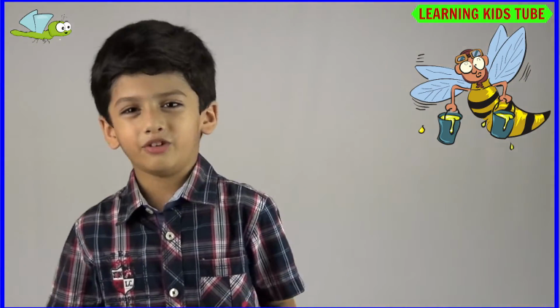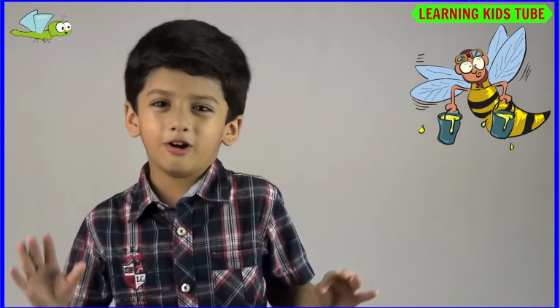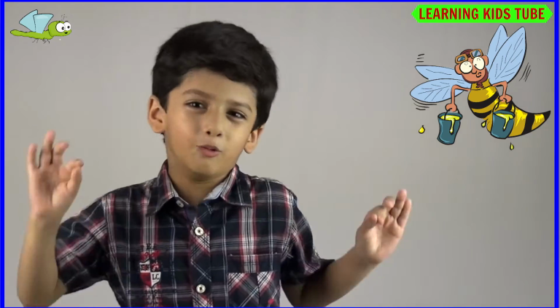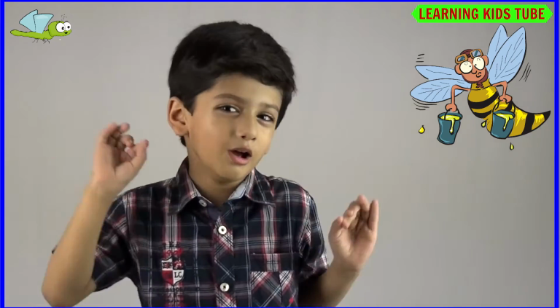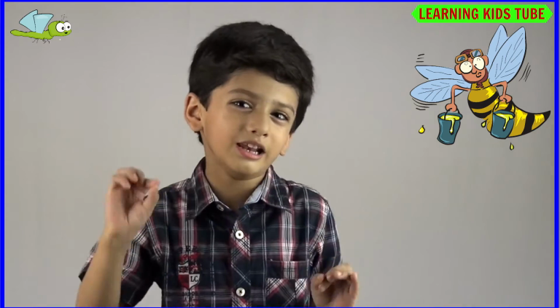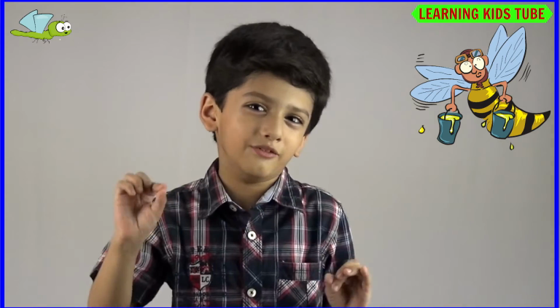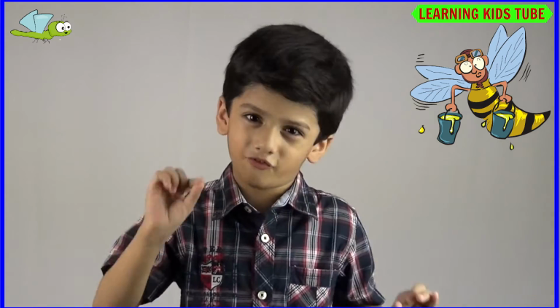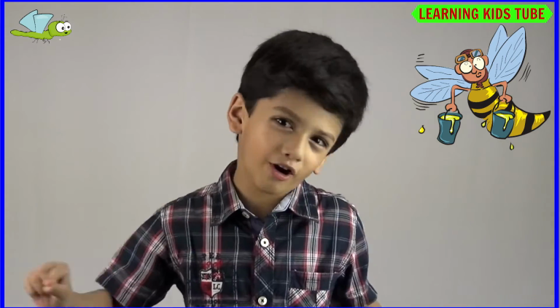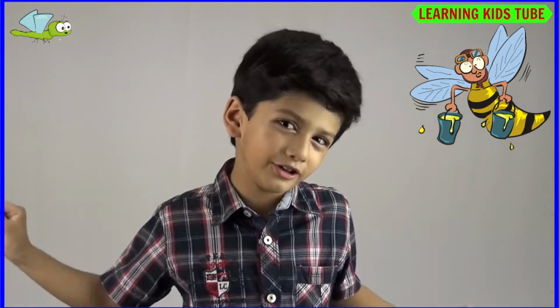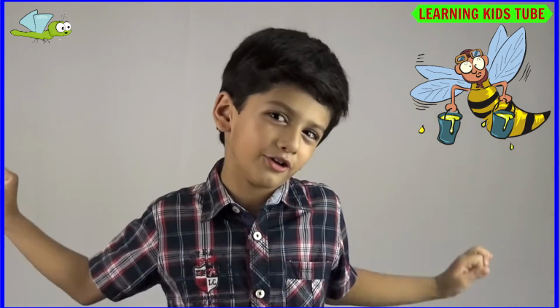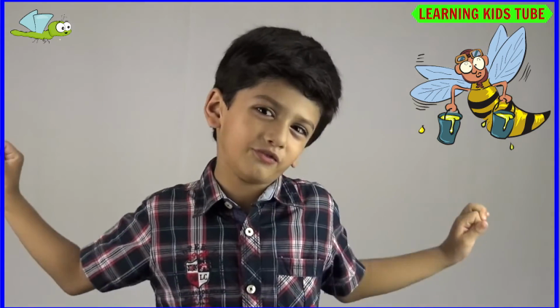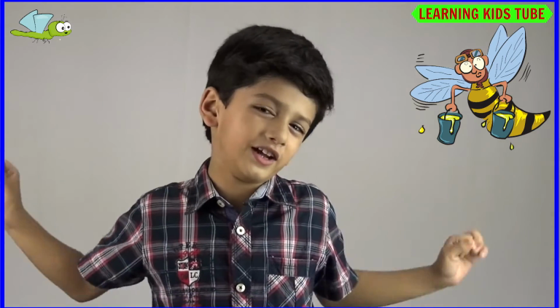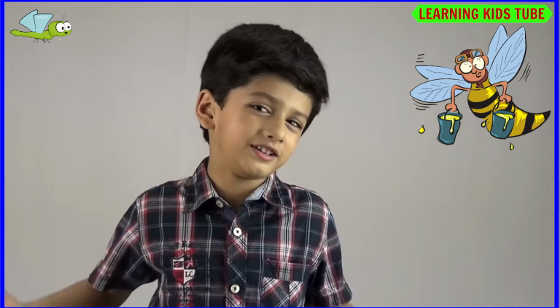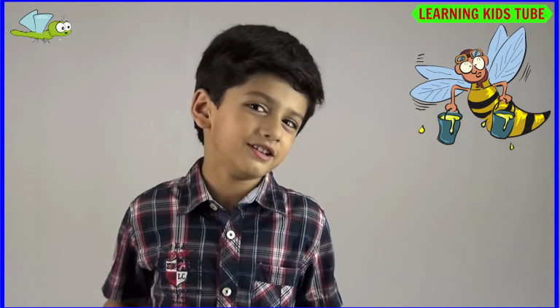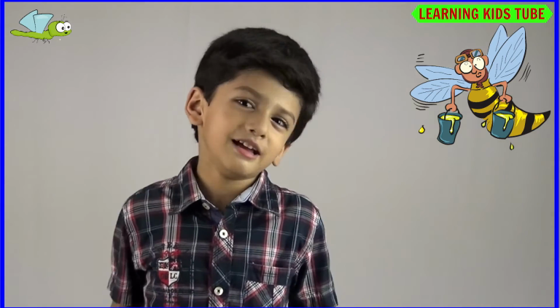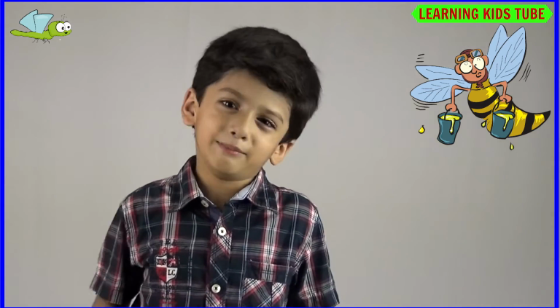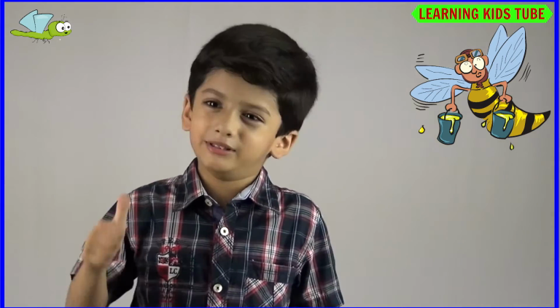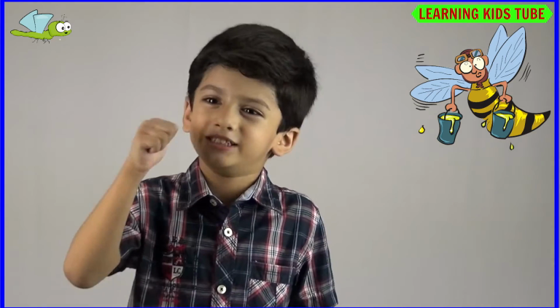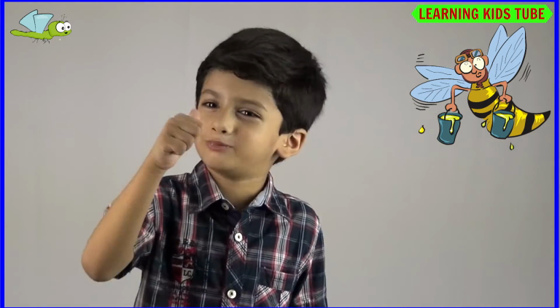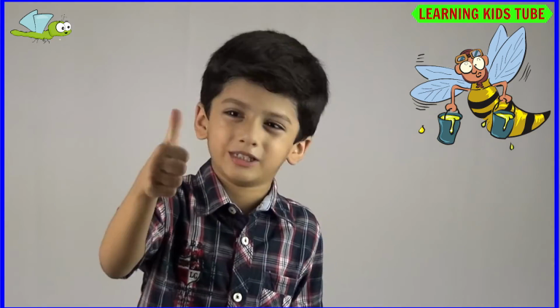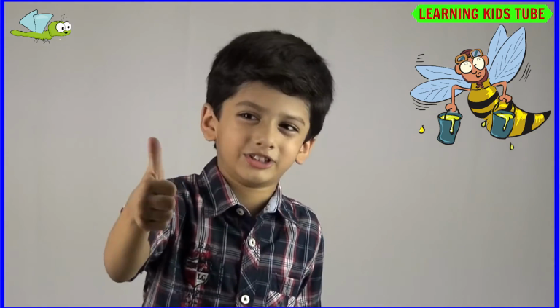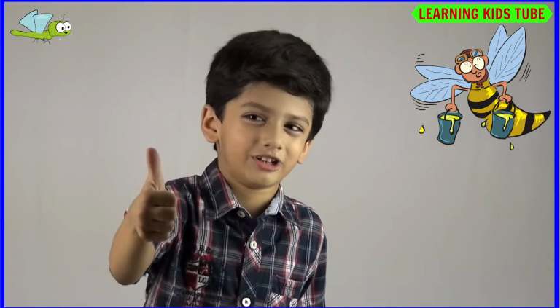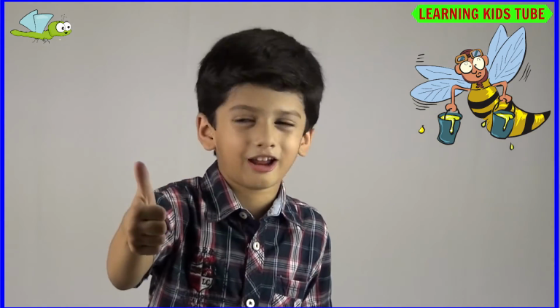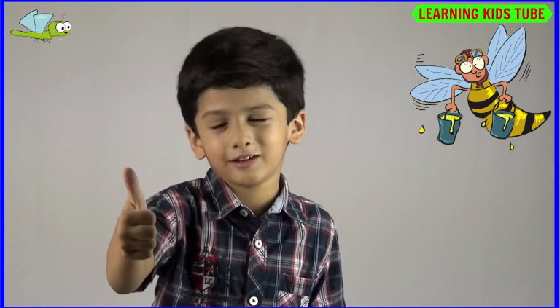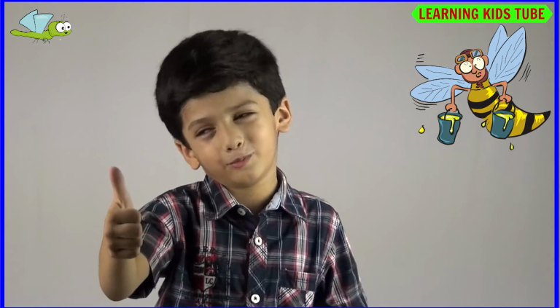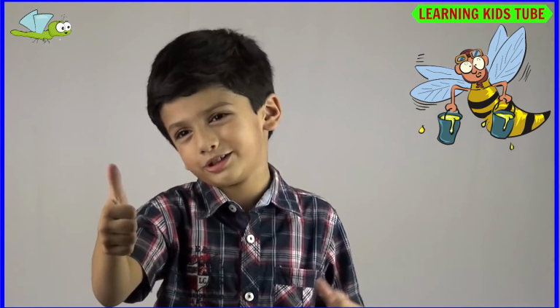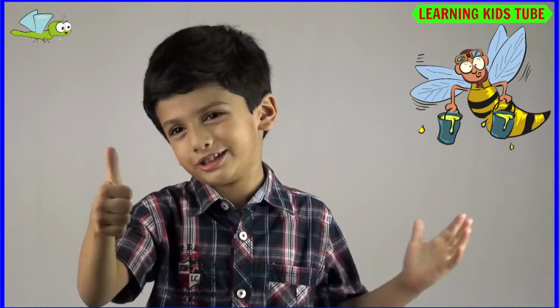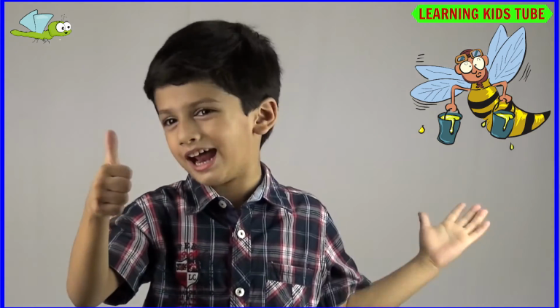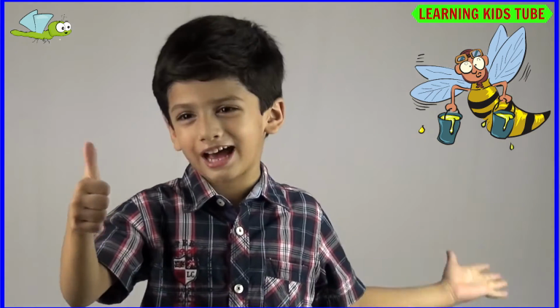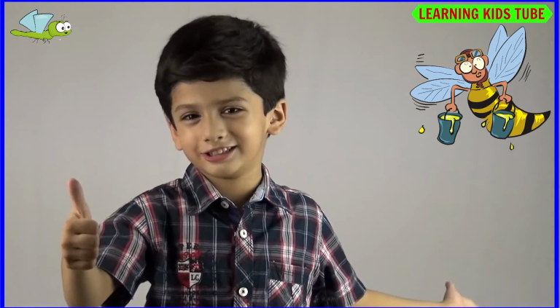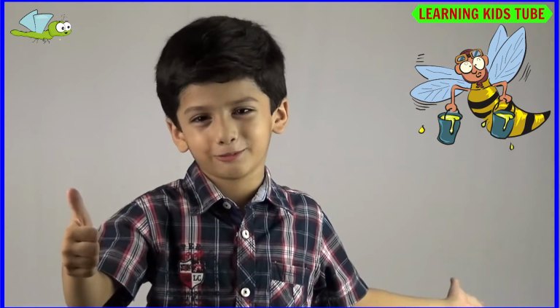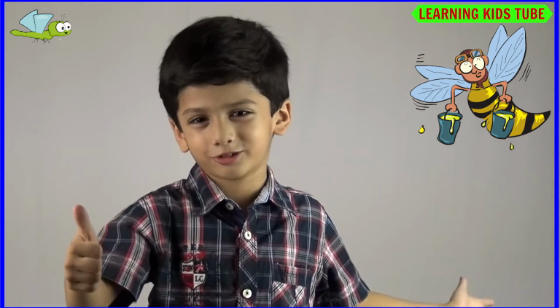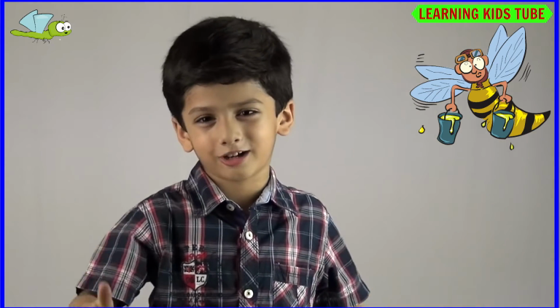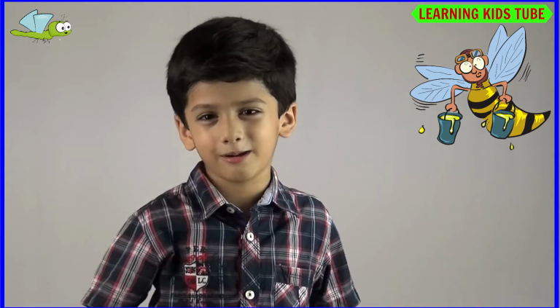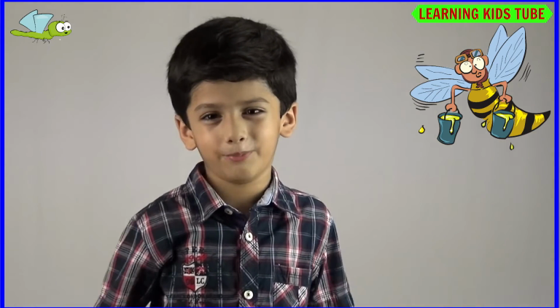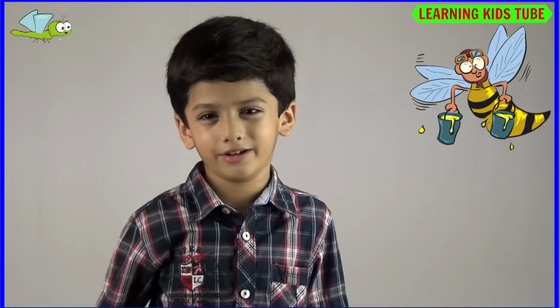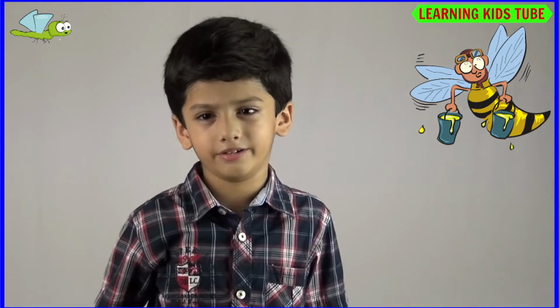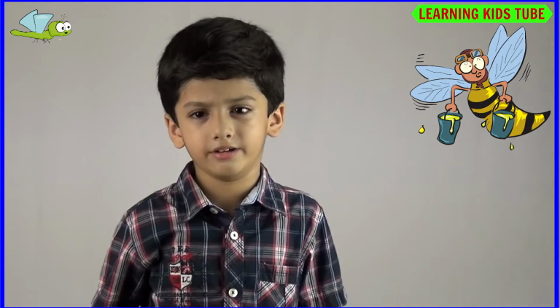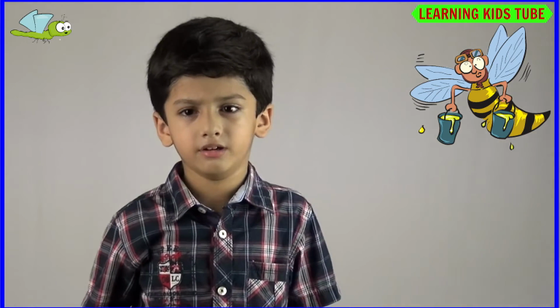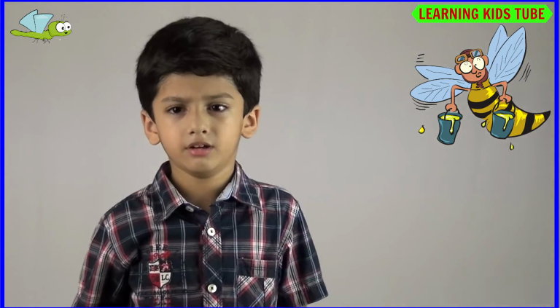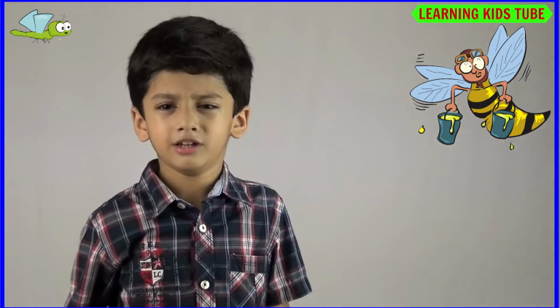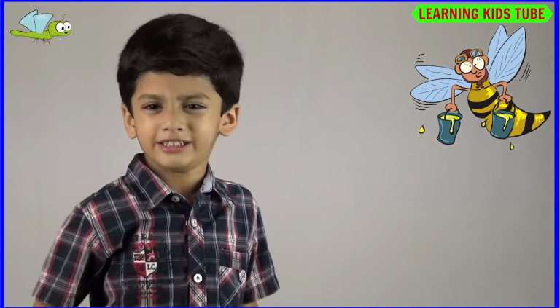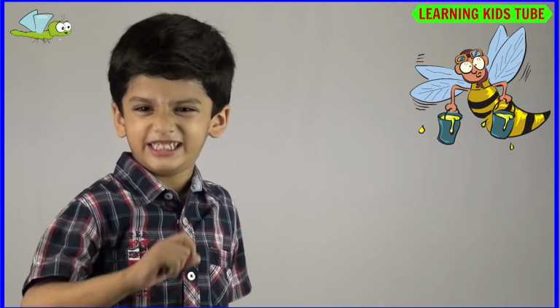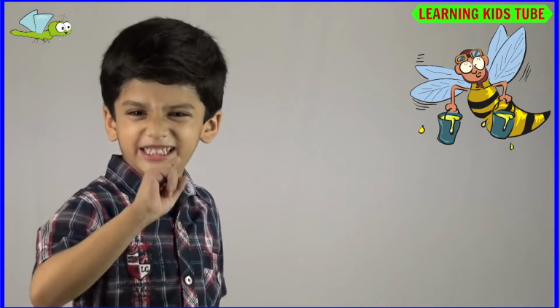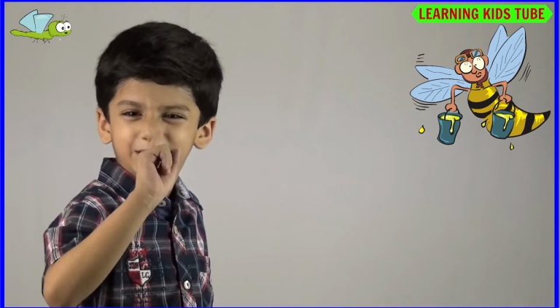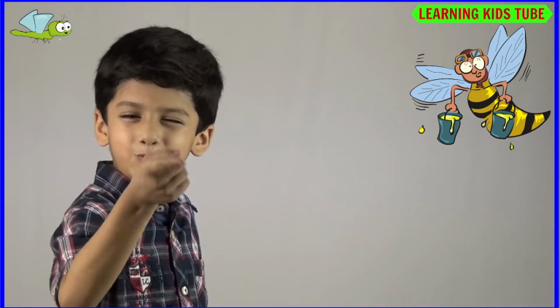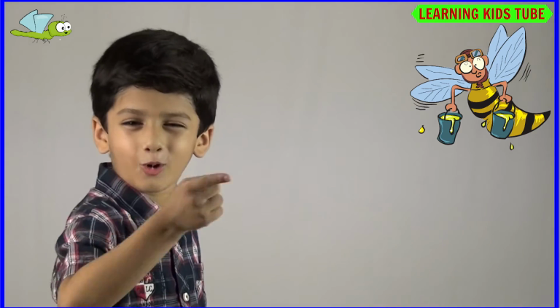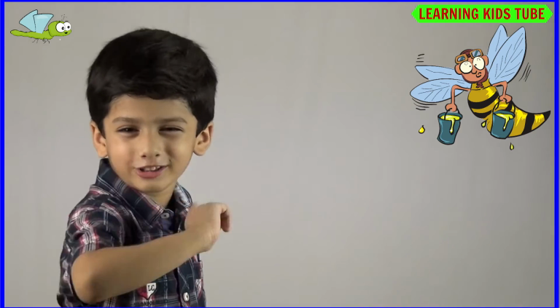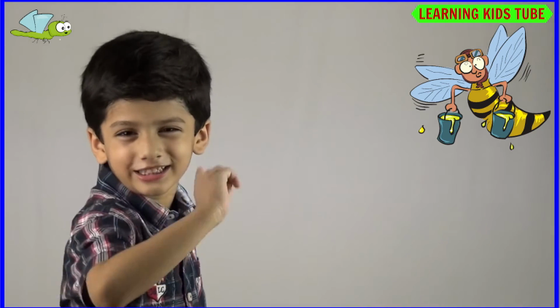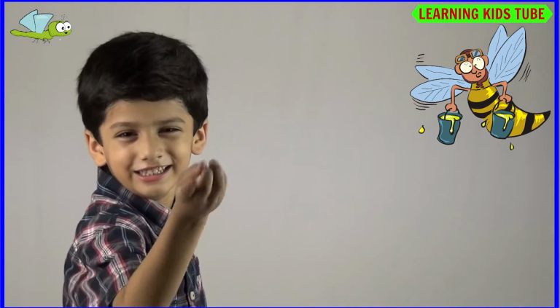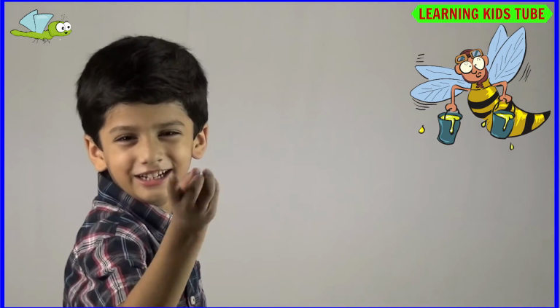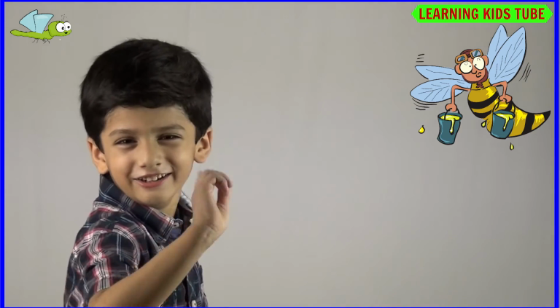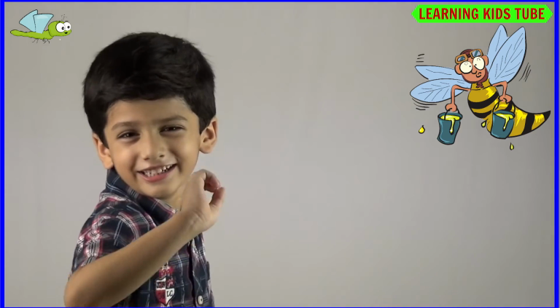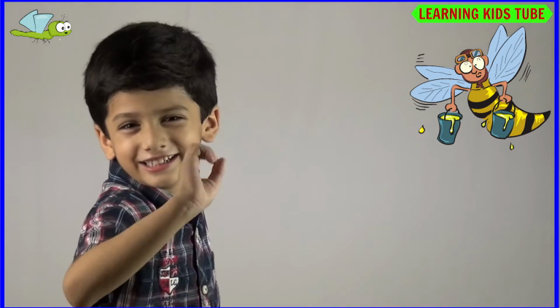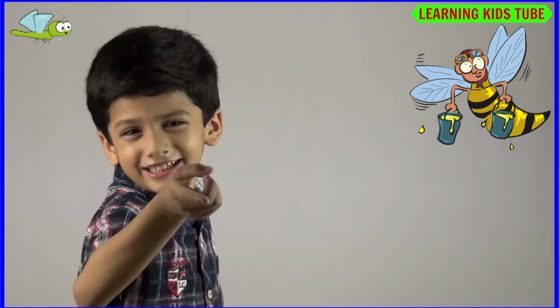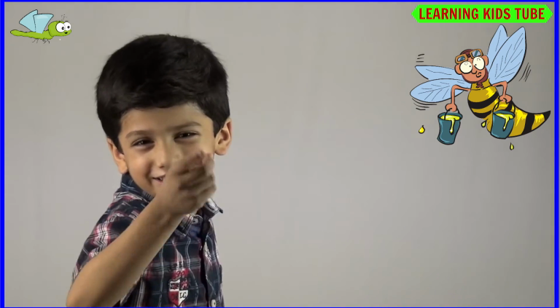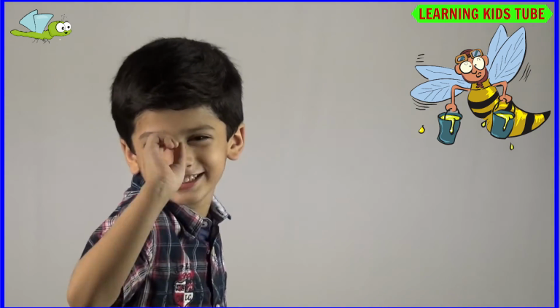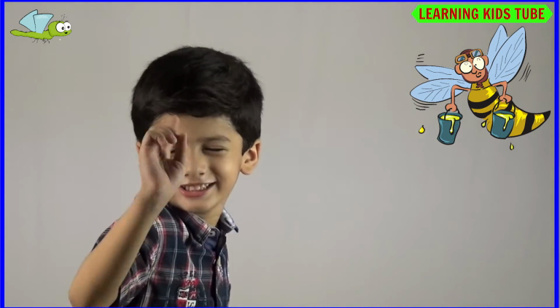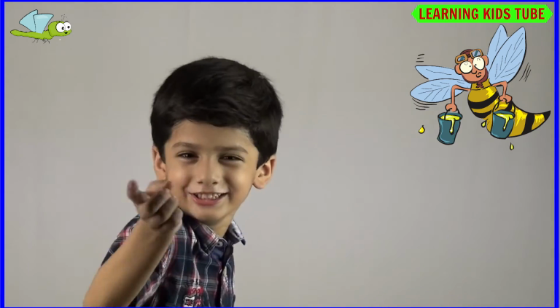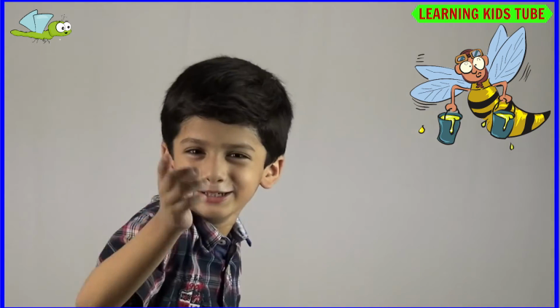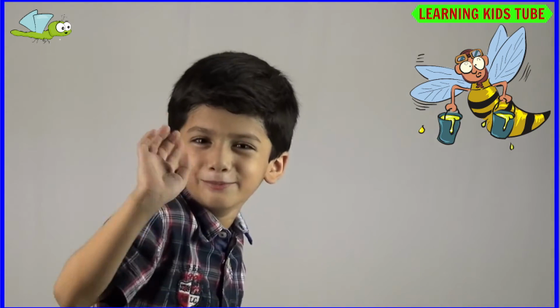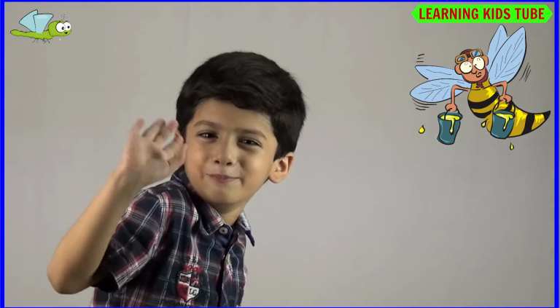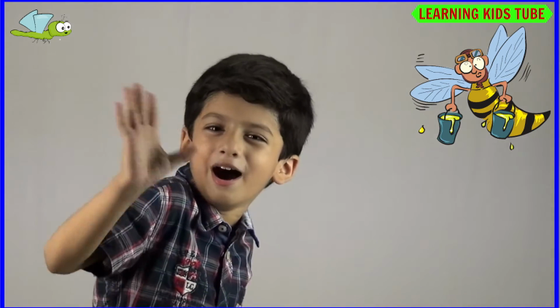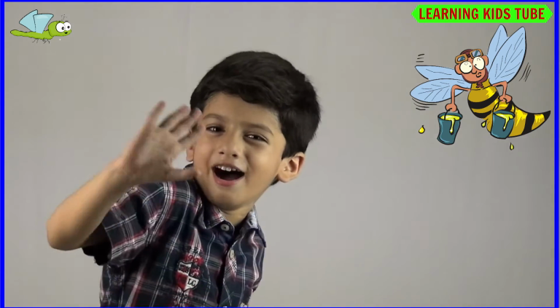If you really enjoyed it, please press the like button and subscribe button. Keep watching Learning Kids 2. Bye!